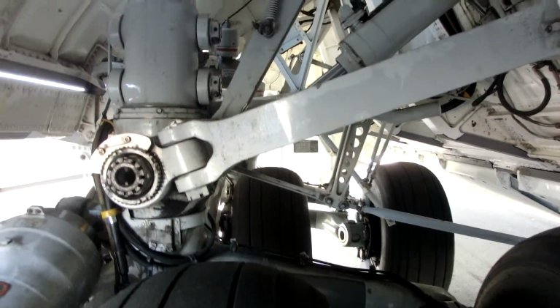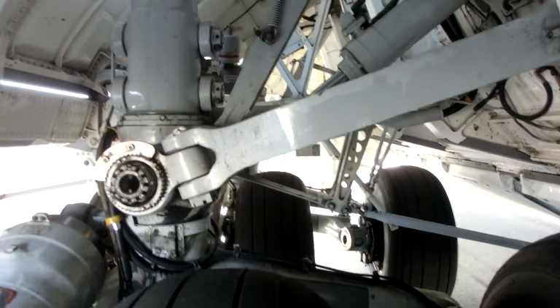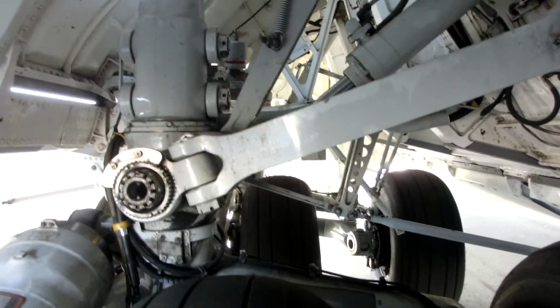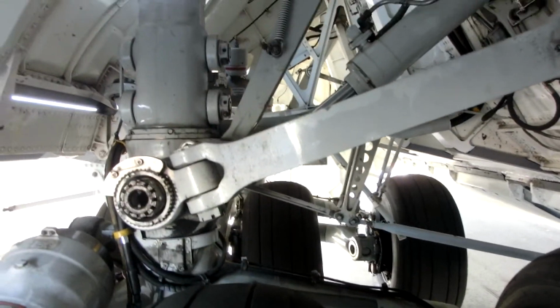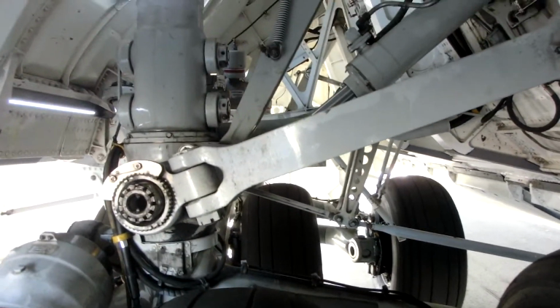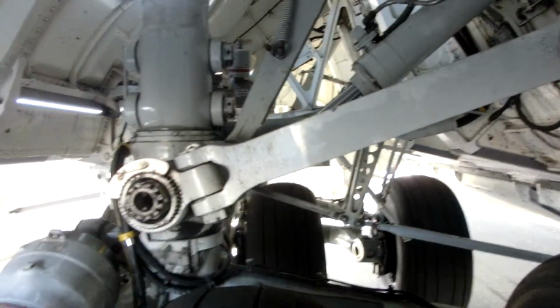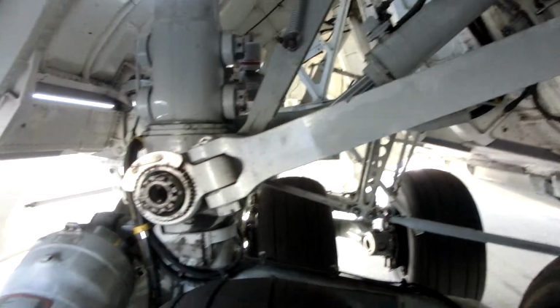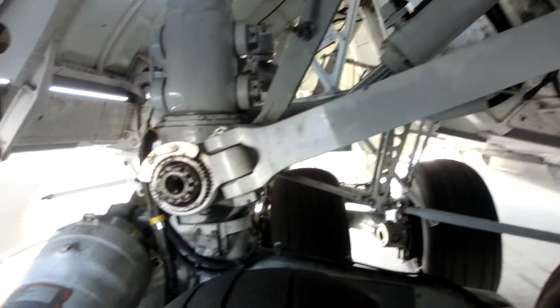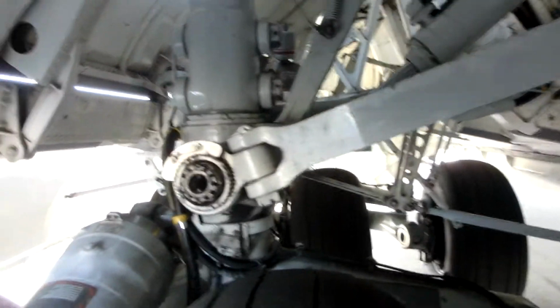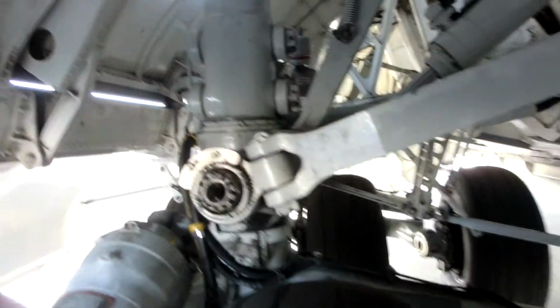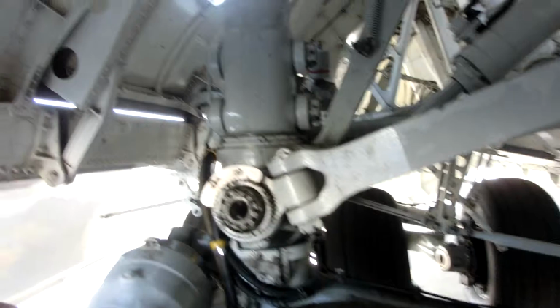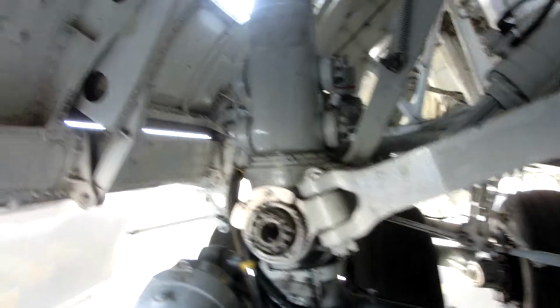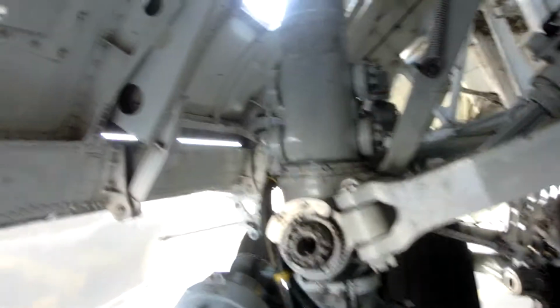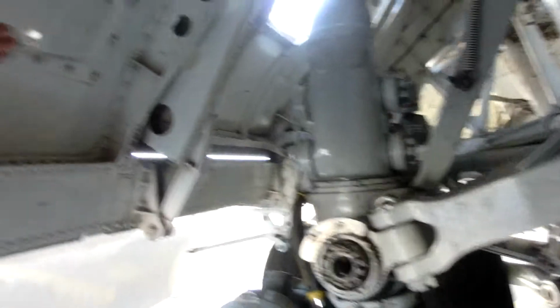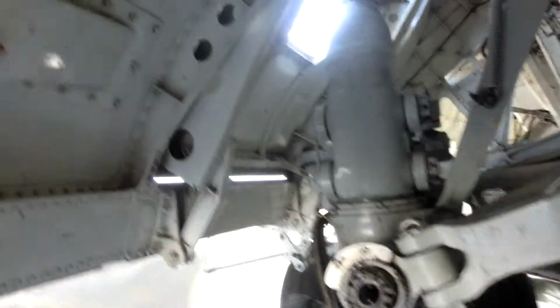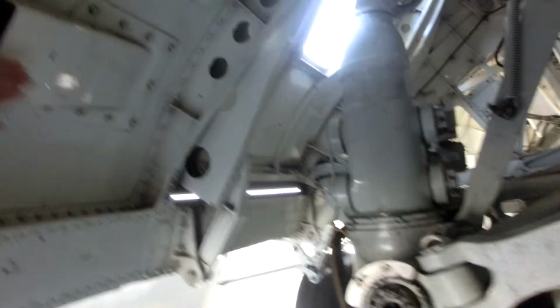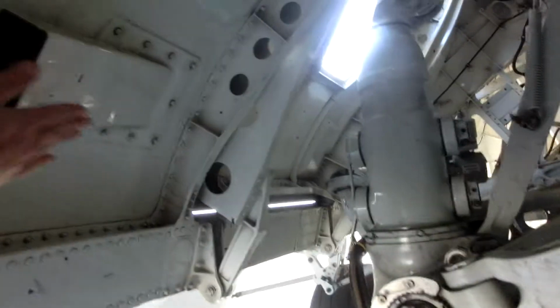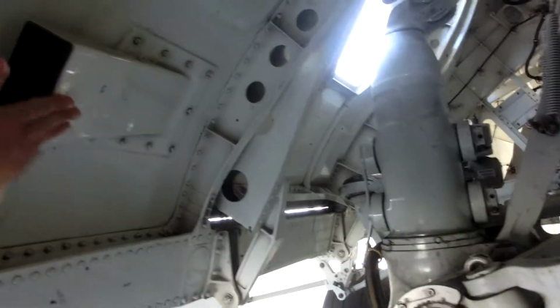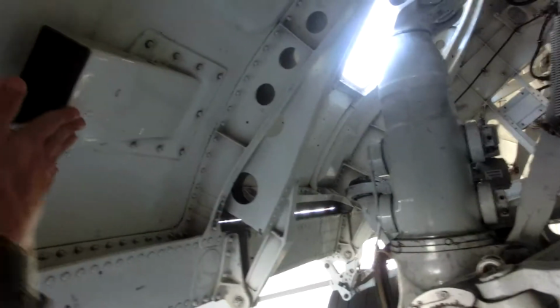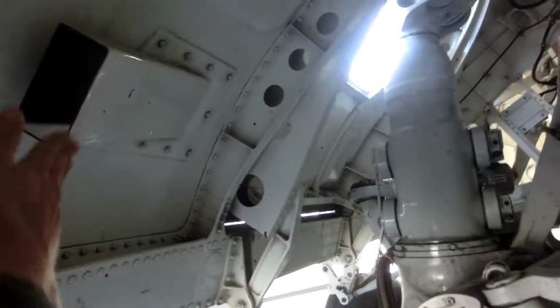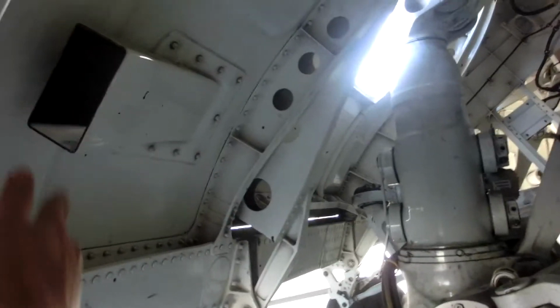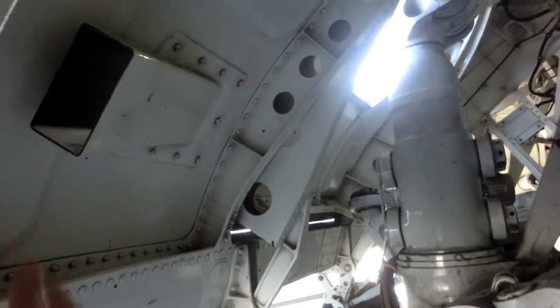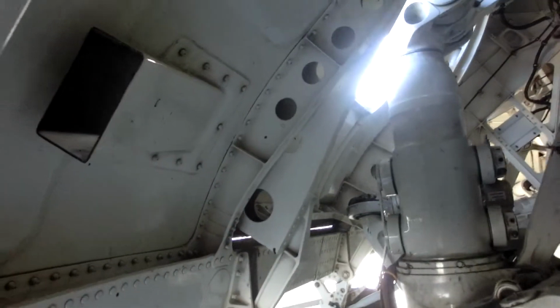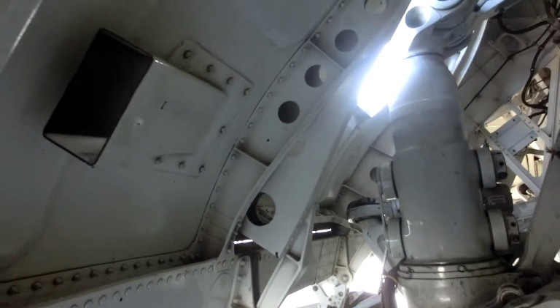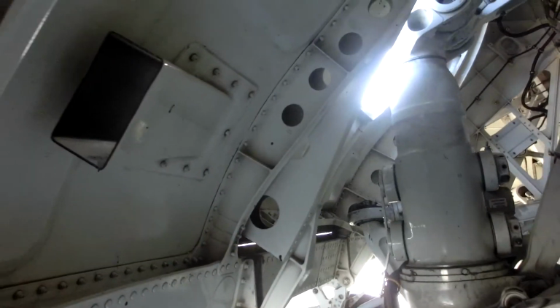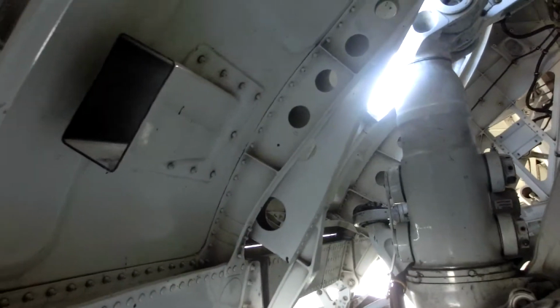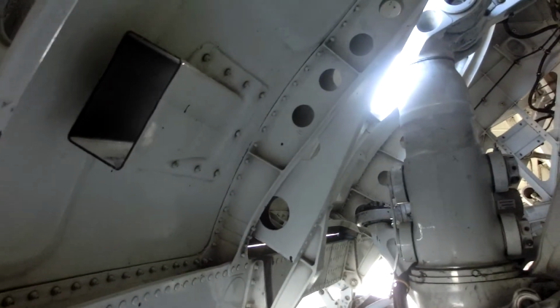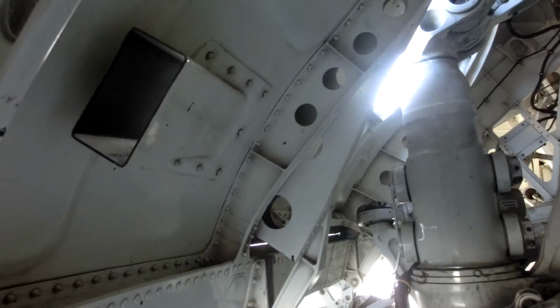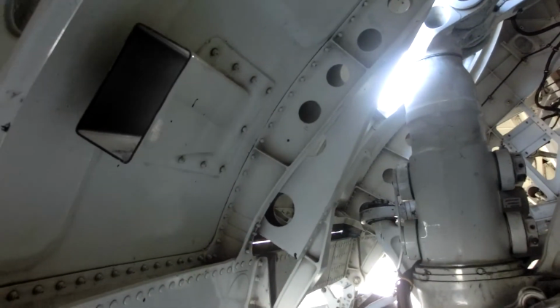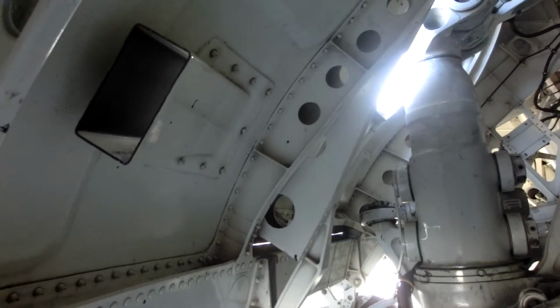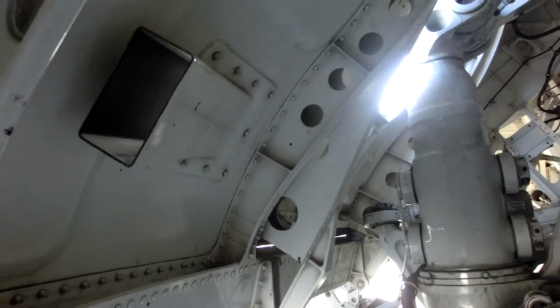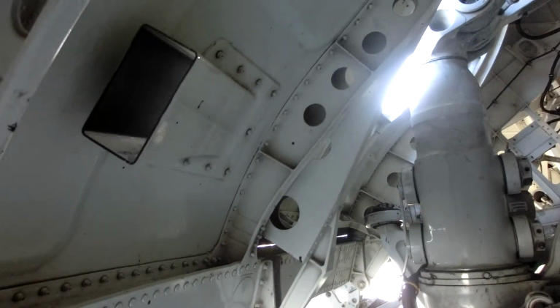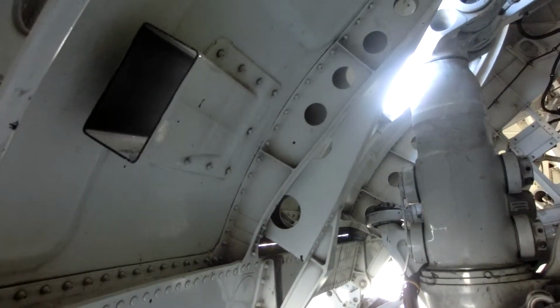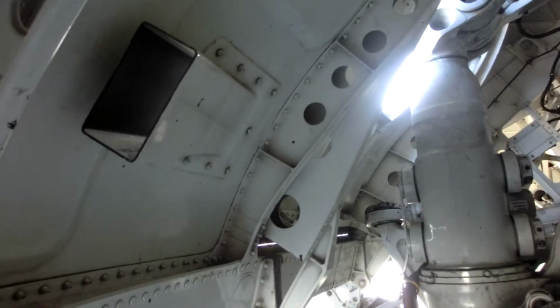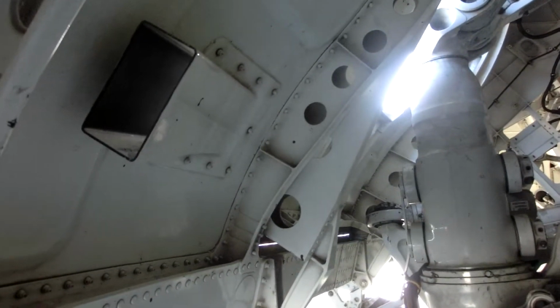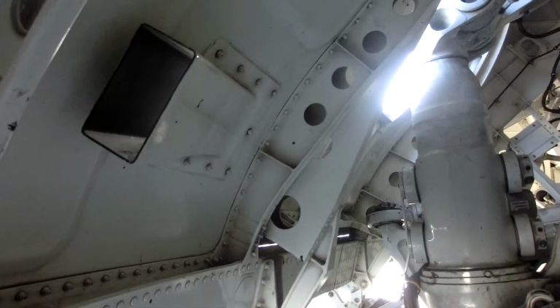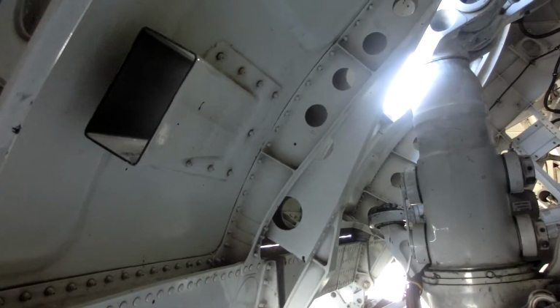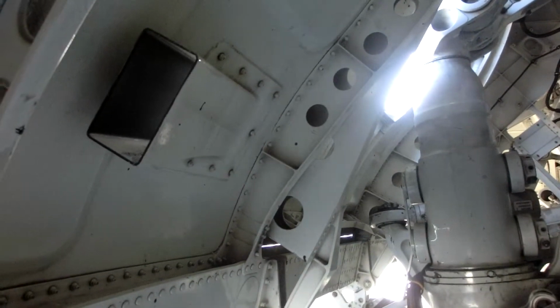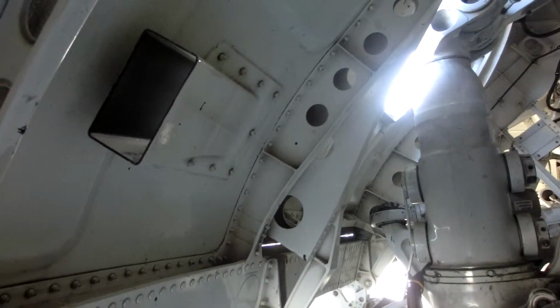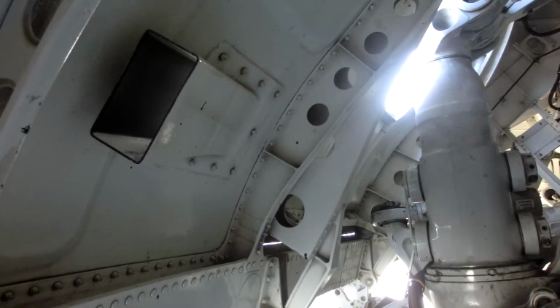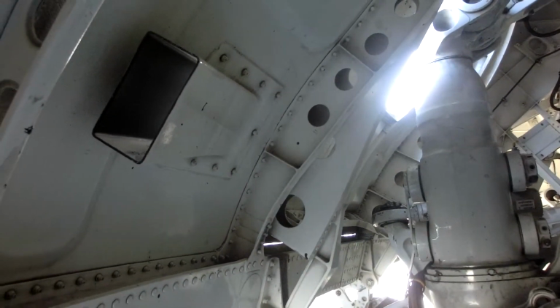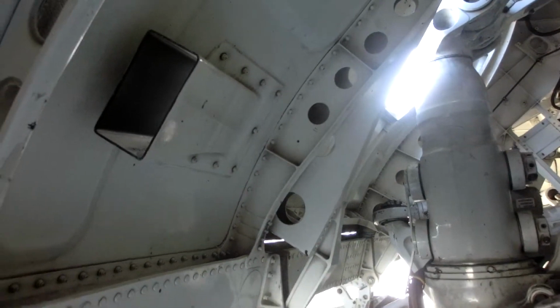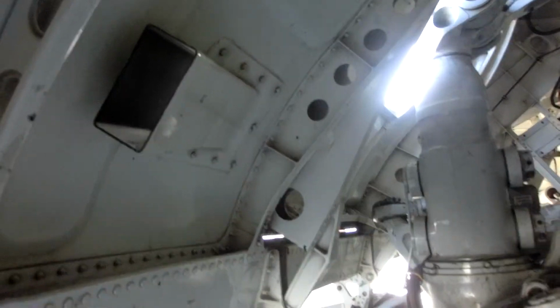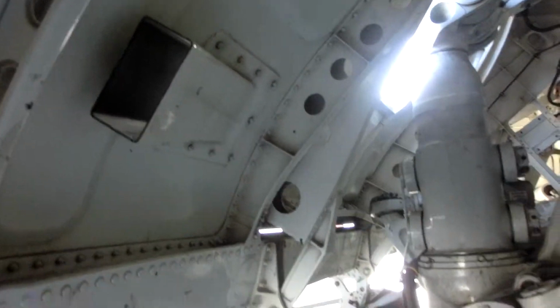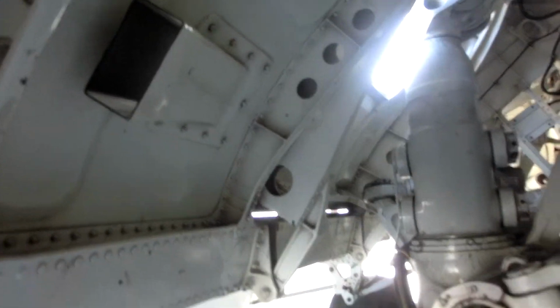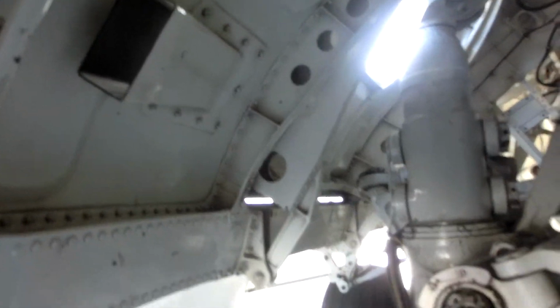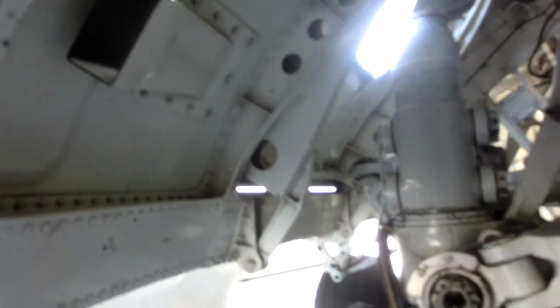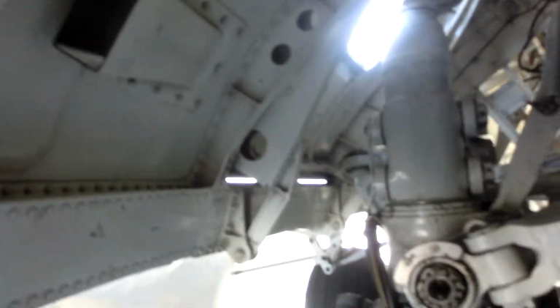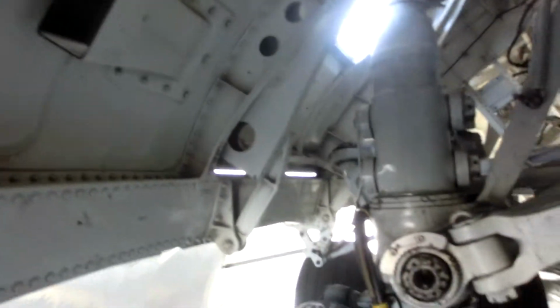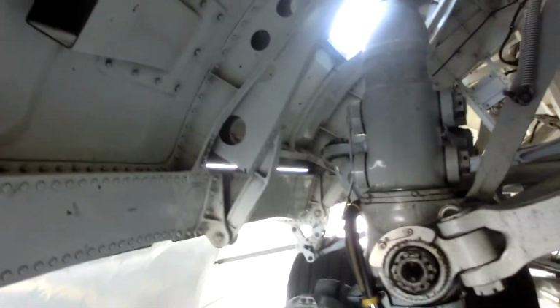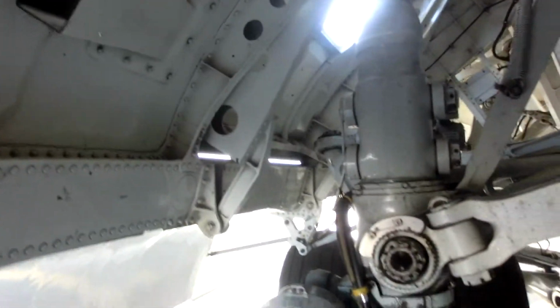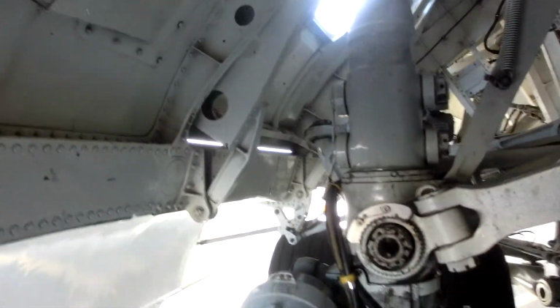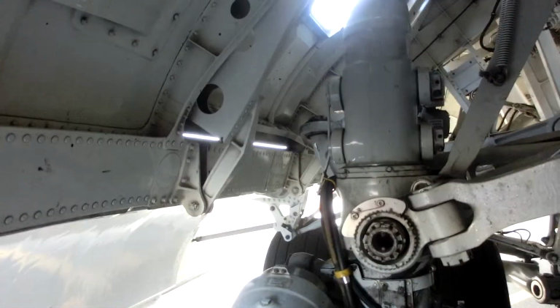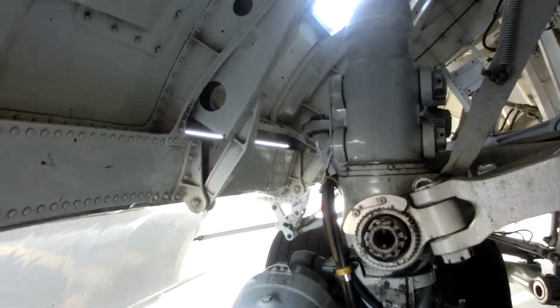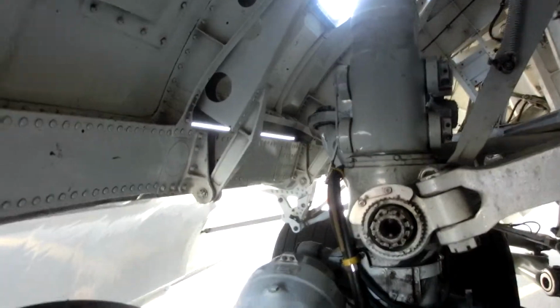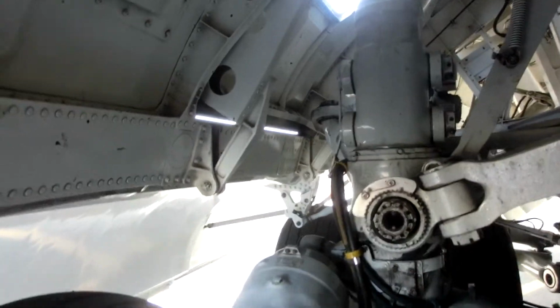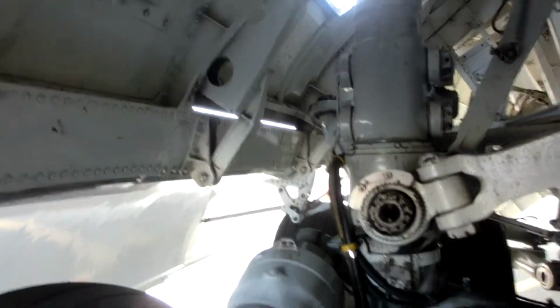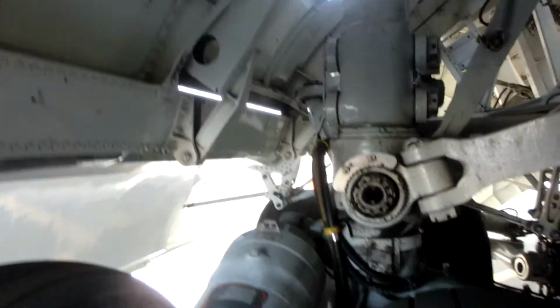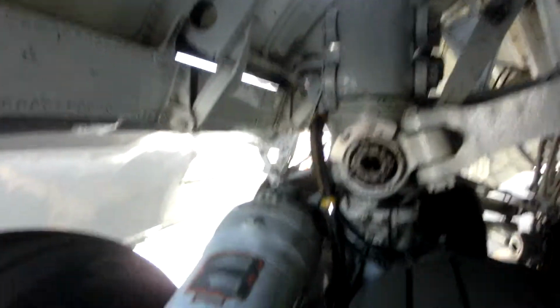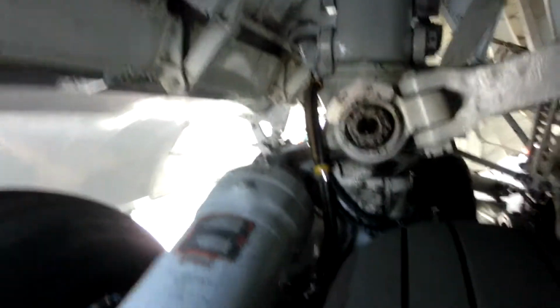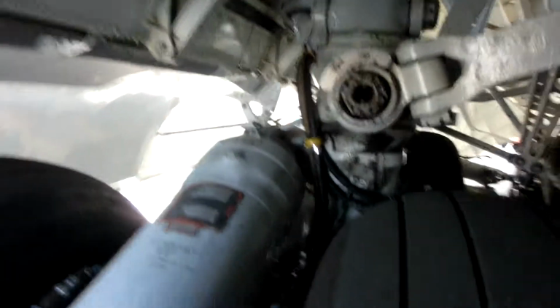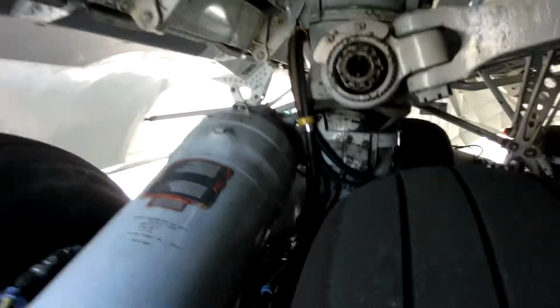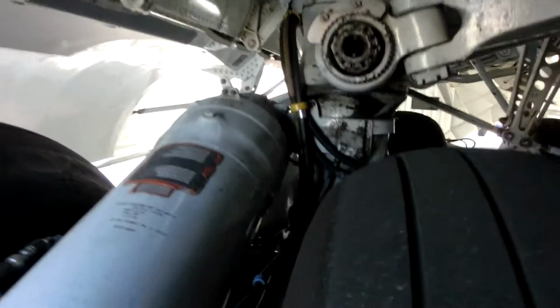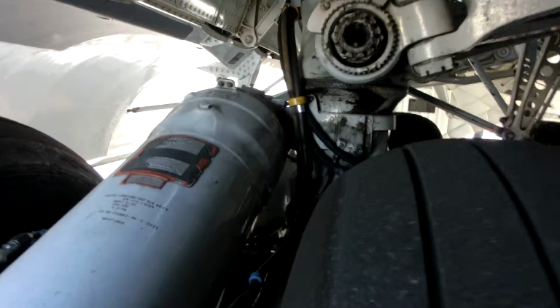This is a cooling duct to help cool off the brakes when they're doing a lot of touch and goes and landings. It helps duct air in.